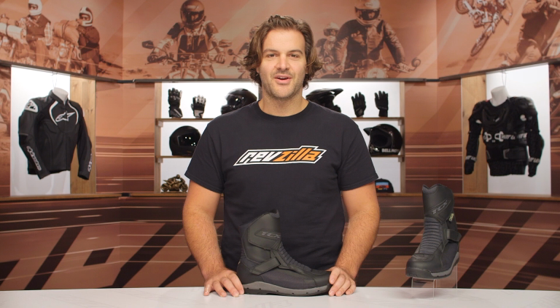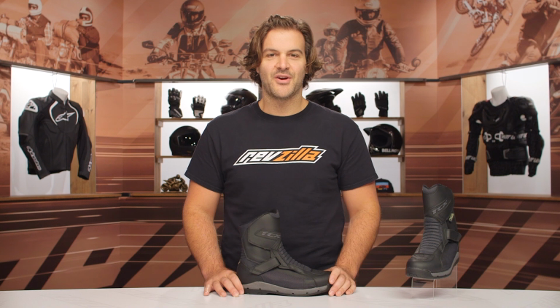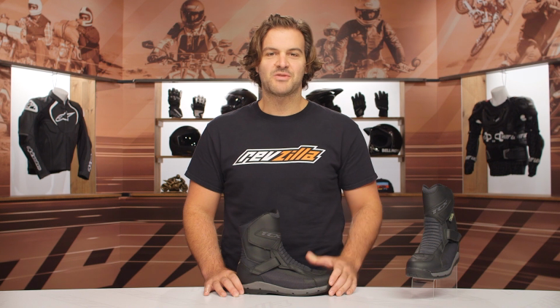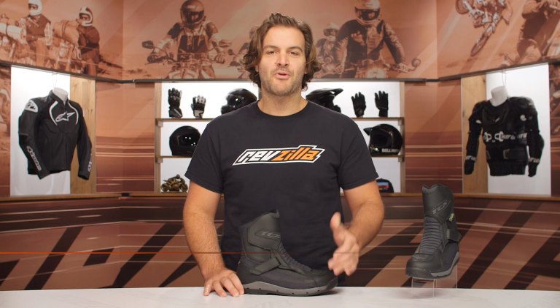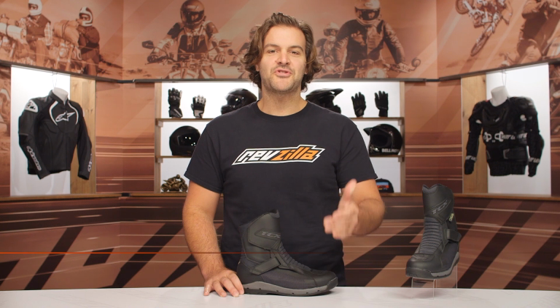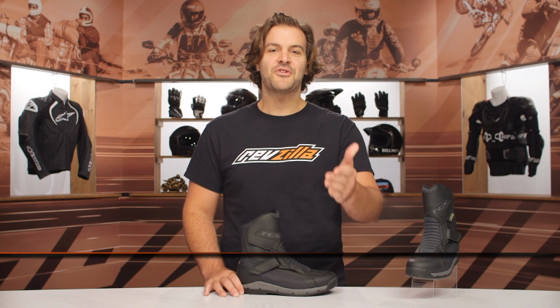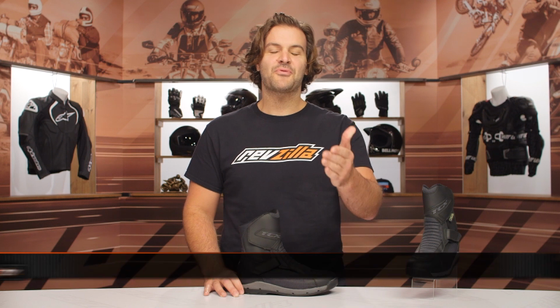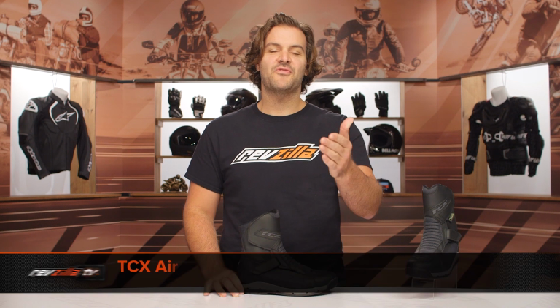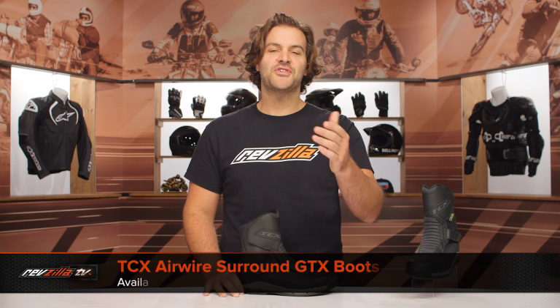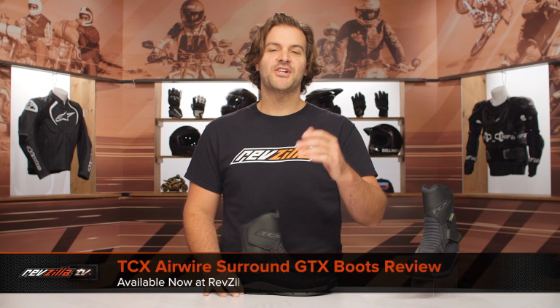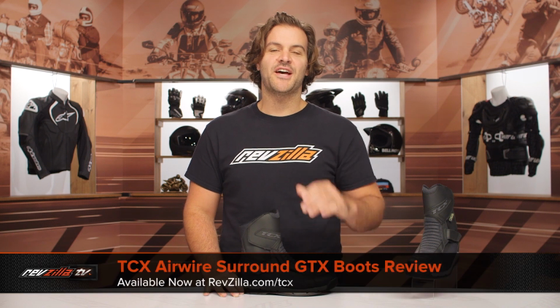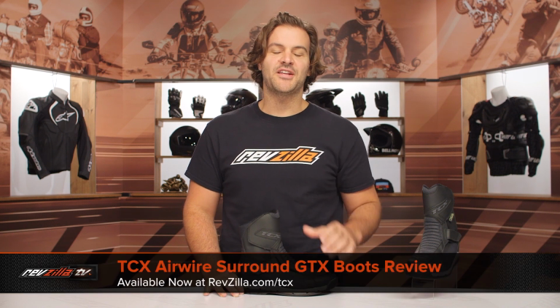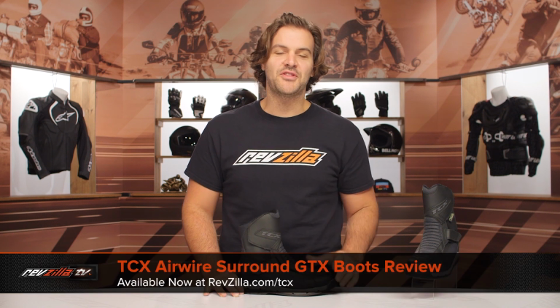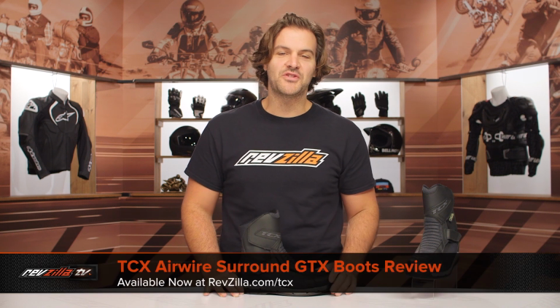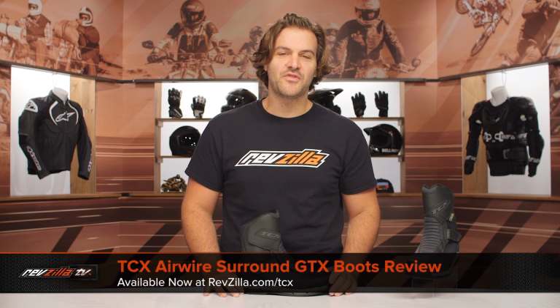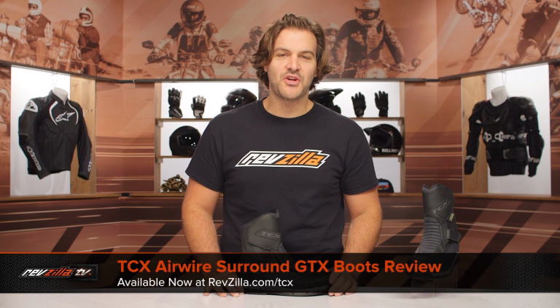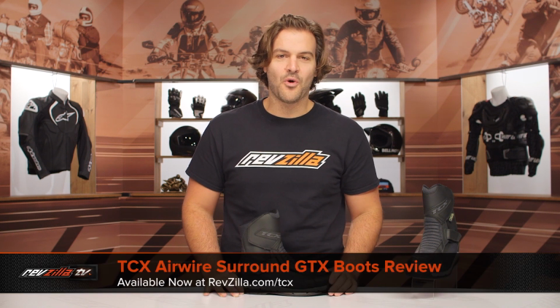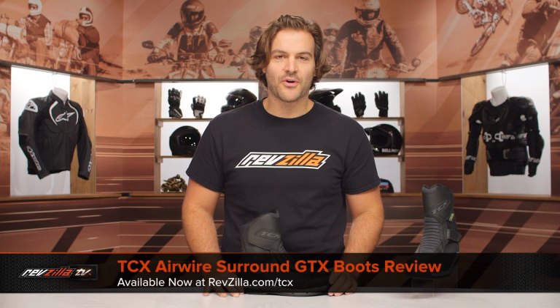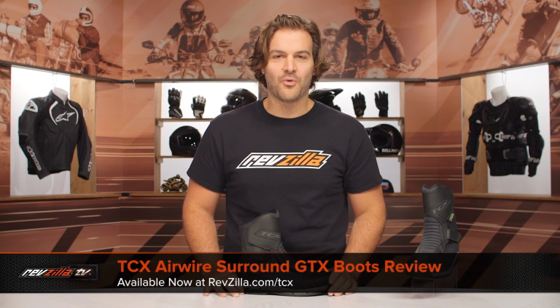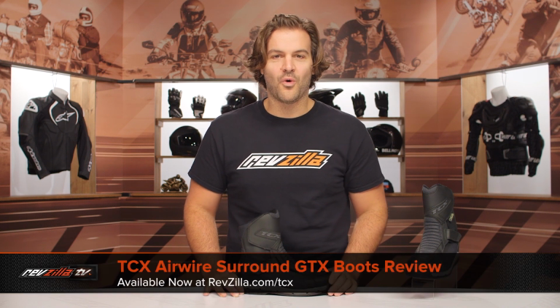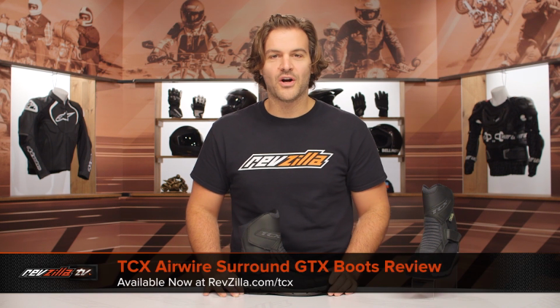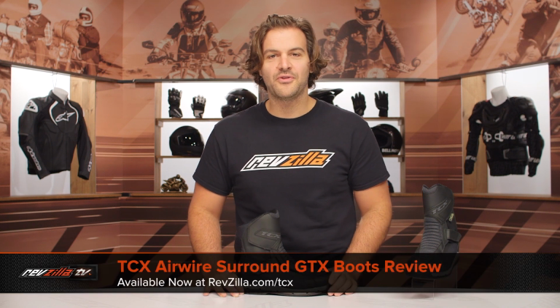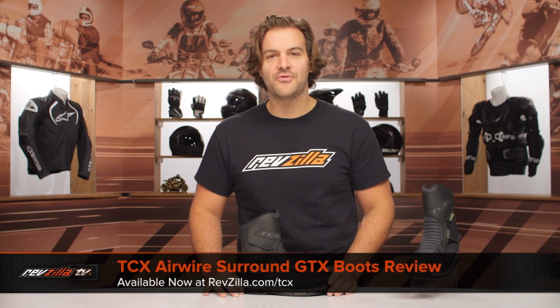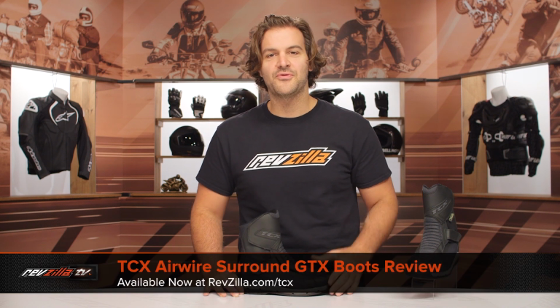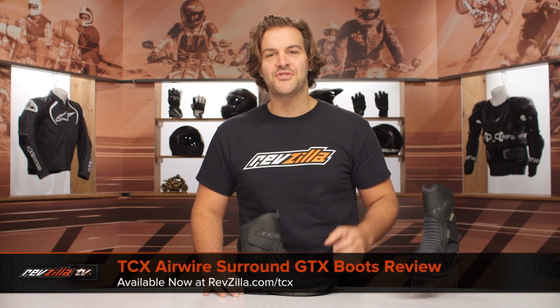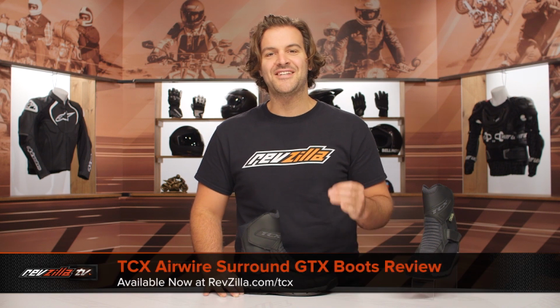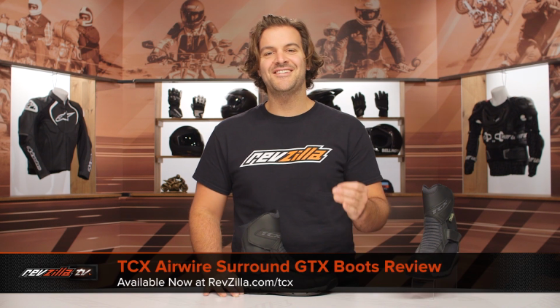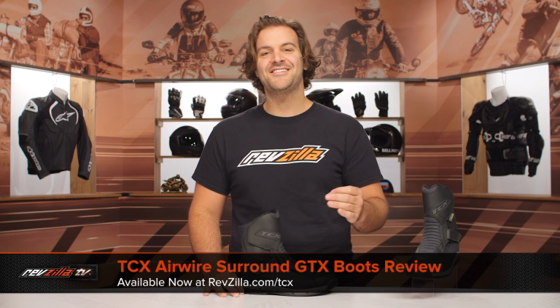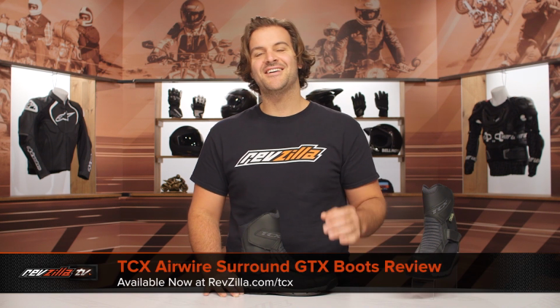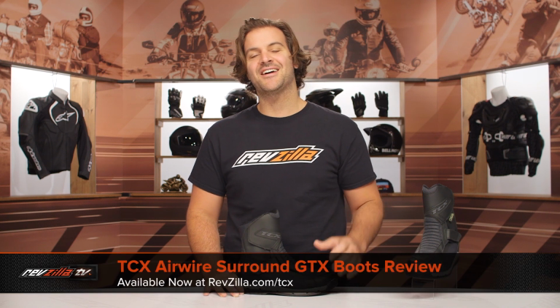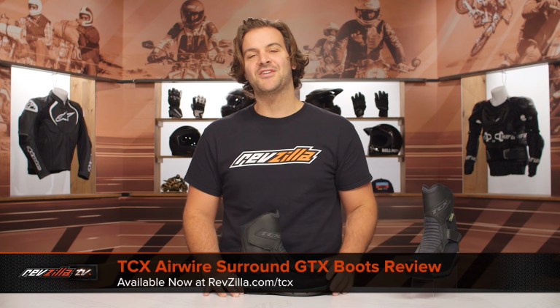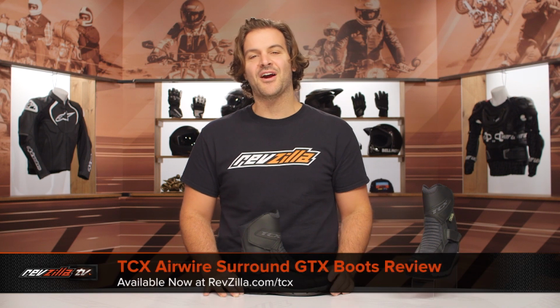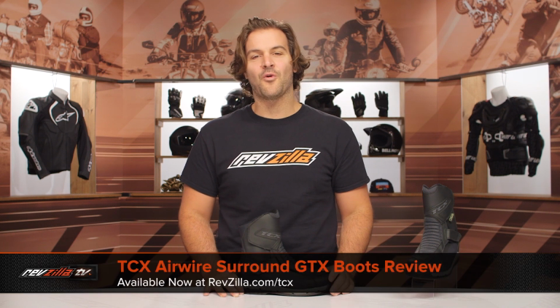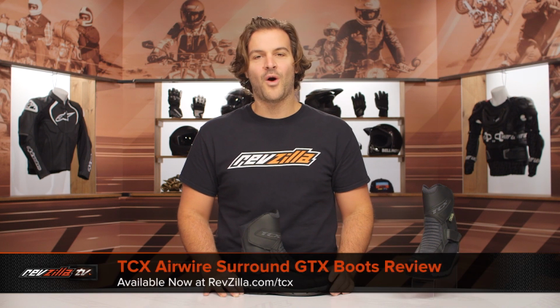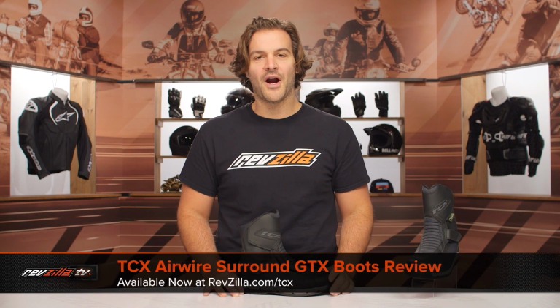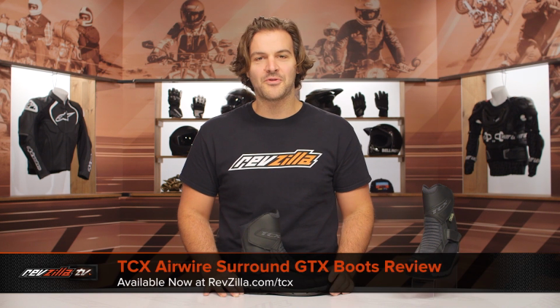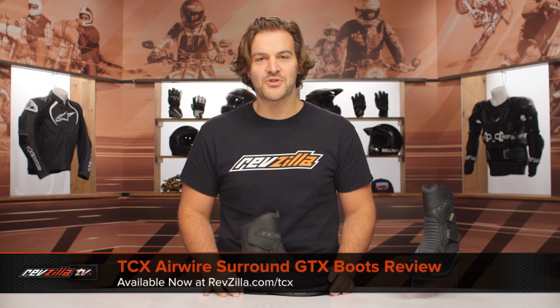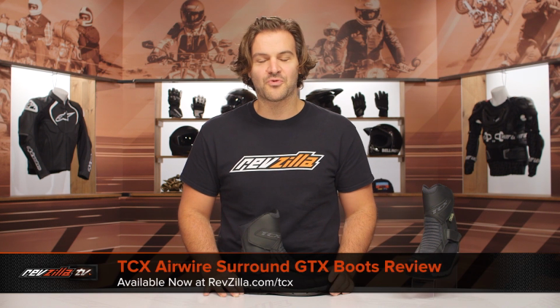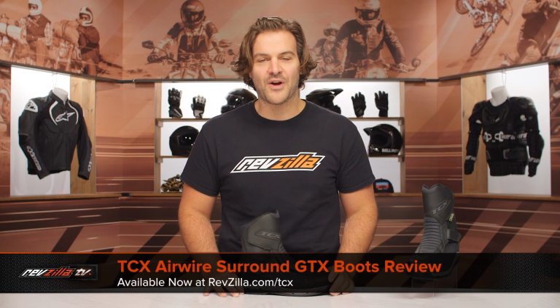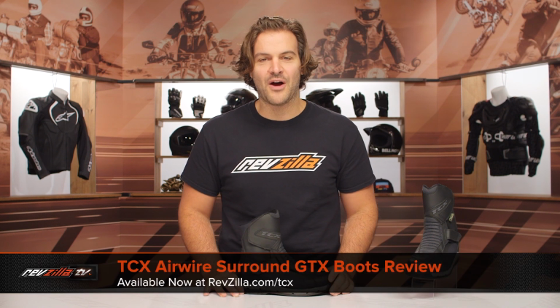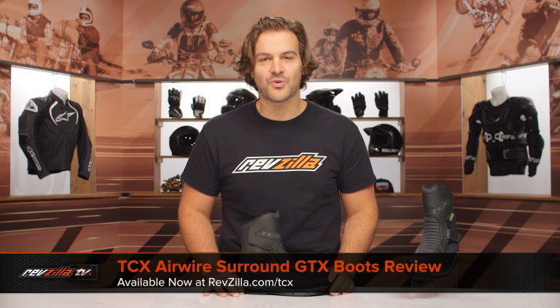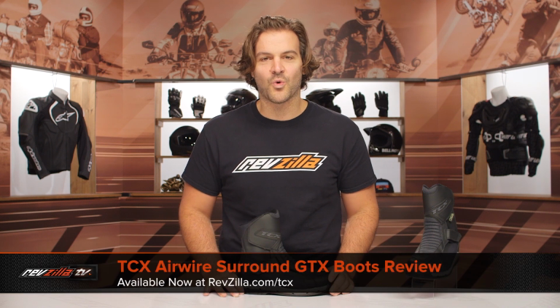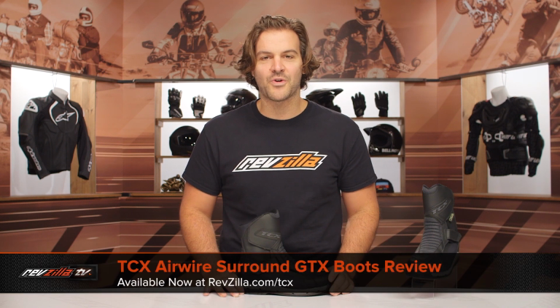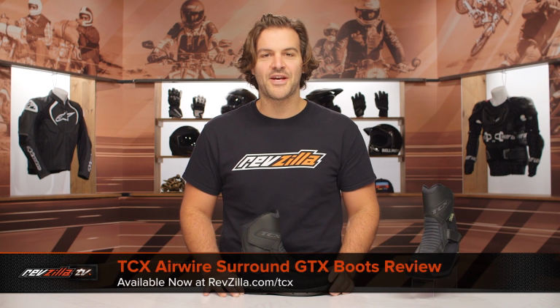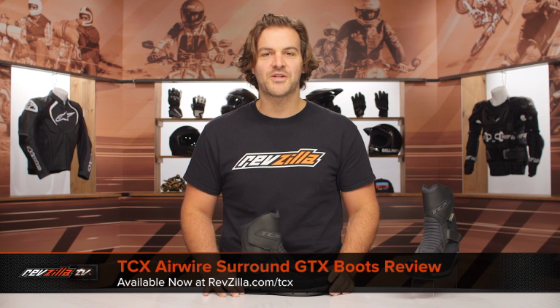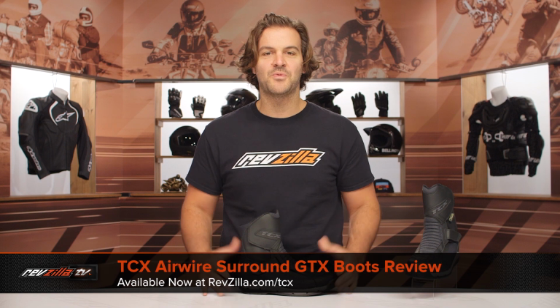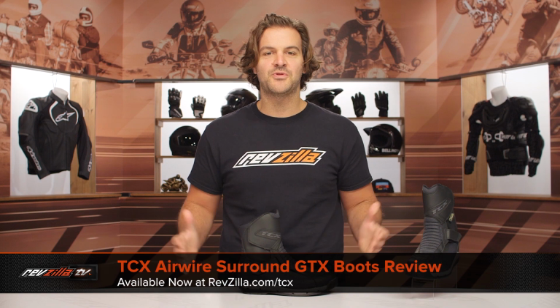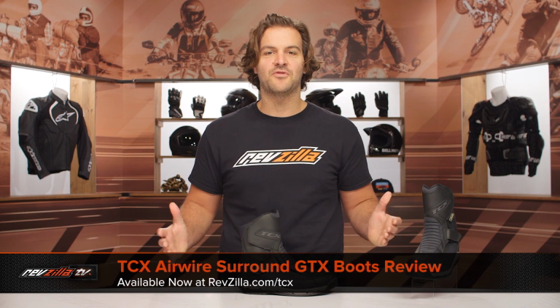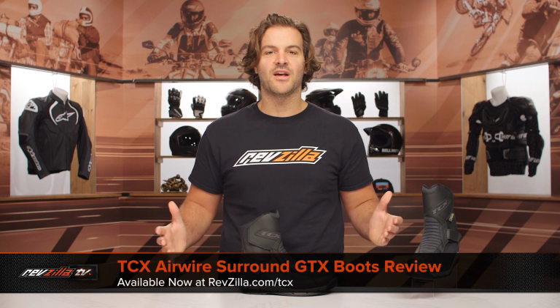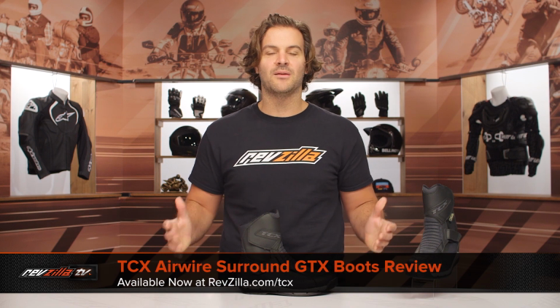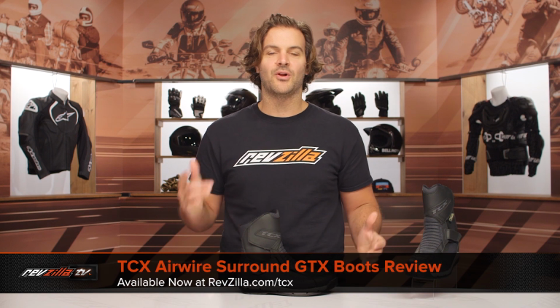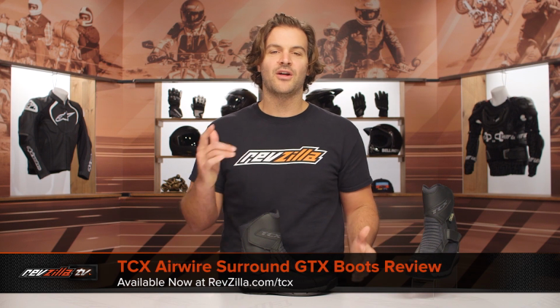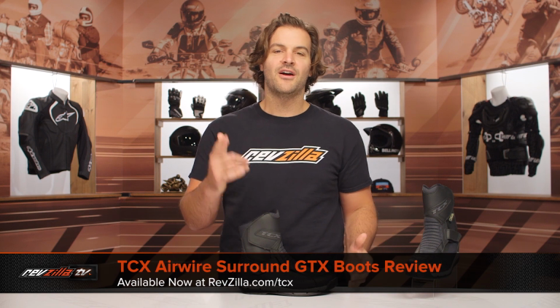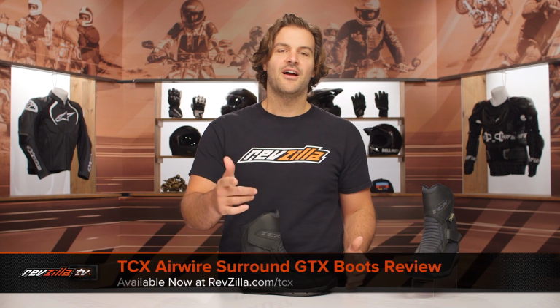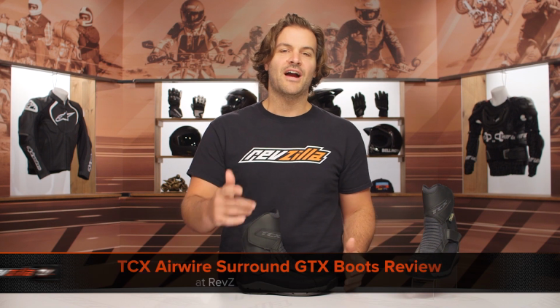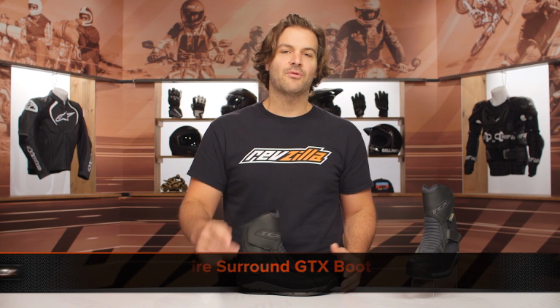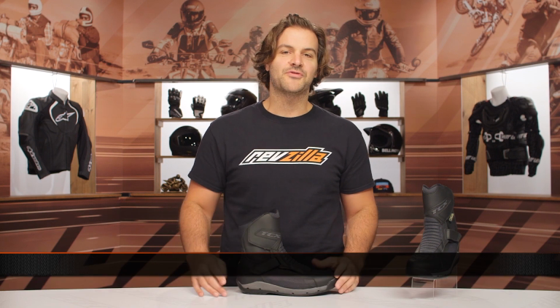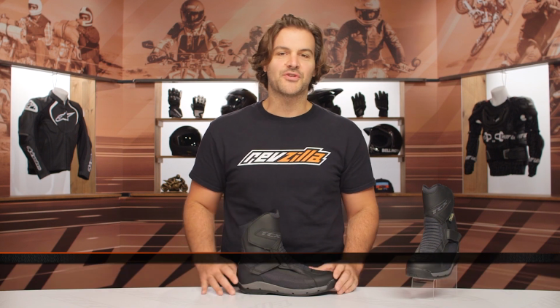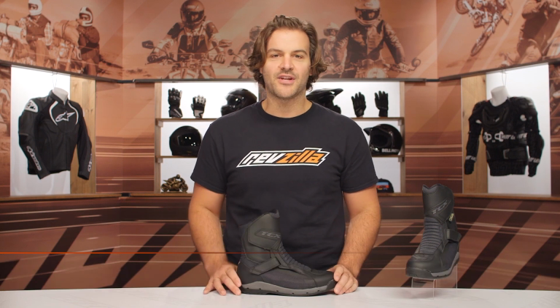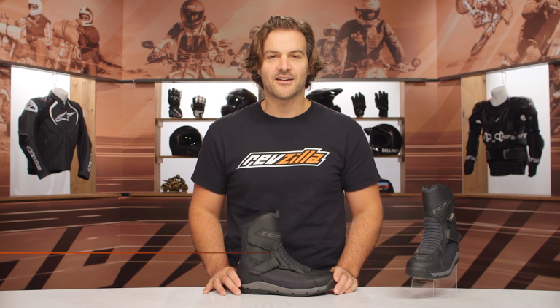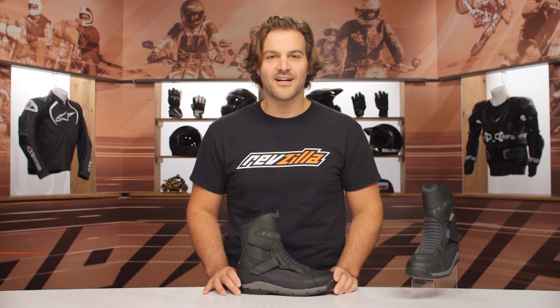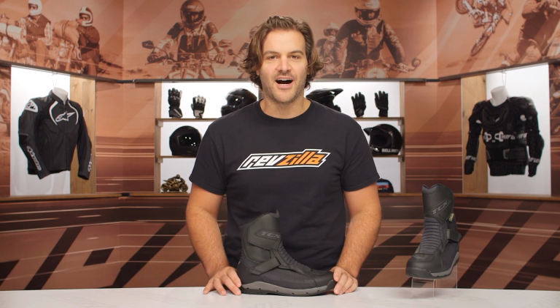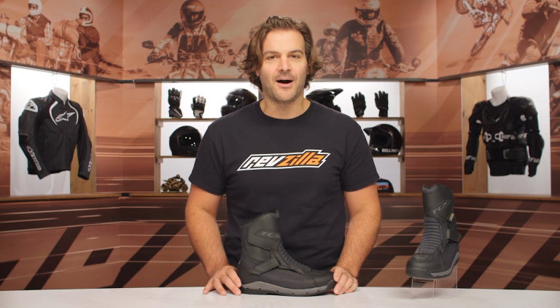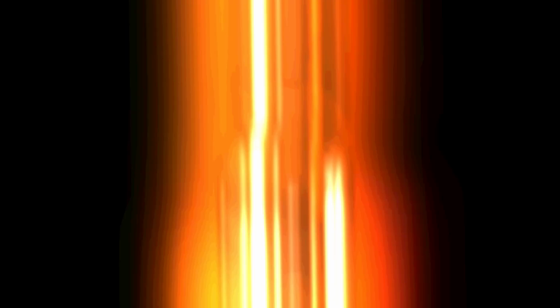Spurgeon here with RevZilla, and in this video, we're going to walk you through the TCX Airwire Surround Gore-Tex boots available at RevZilla.com.